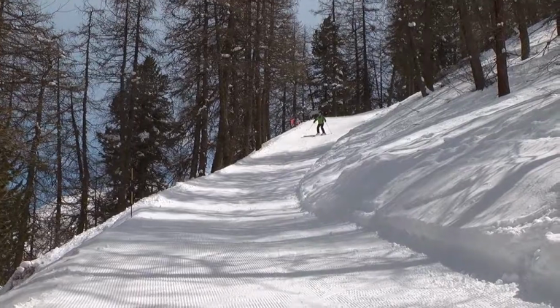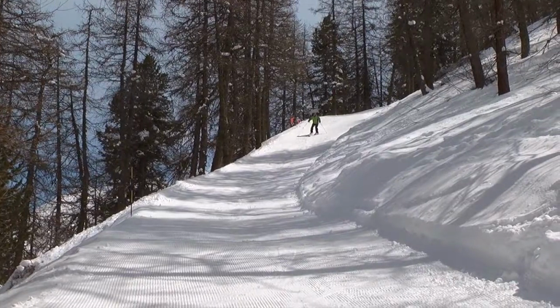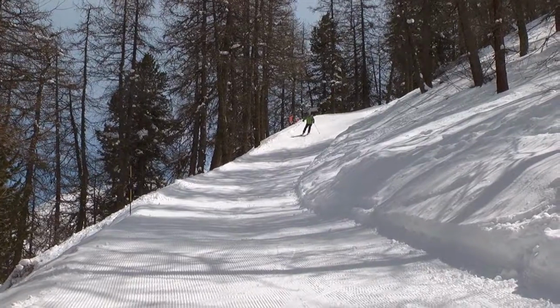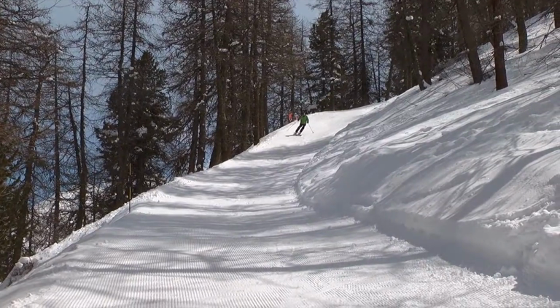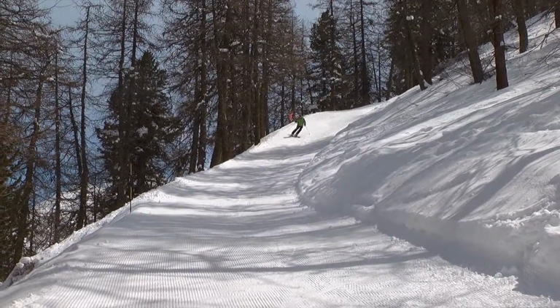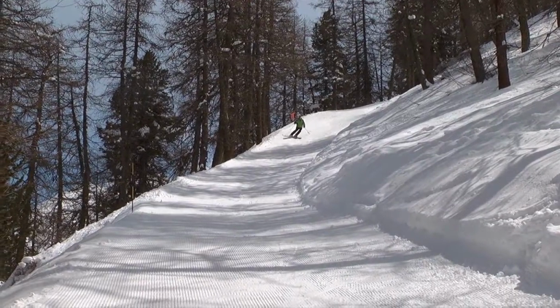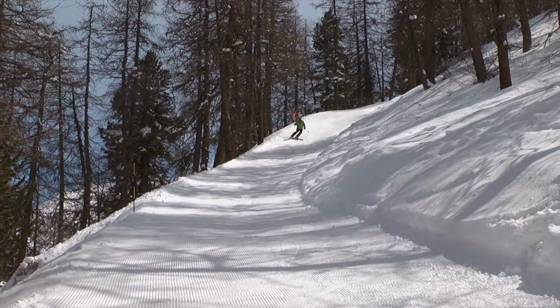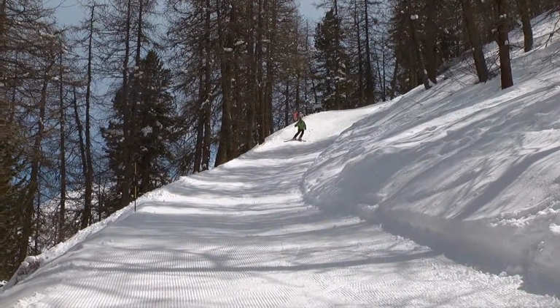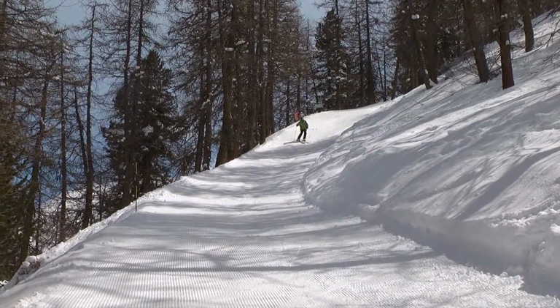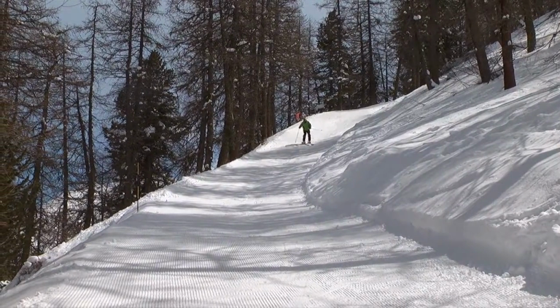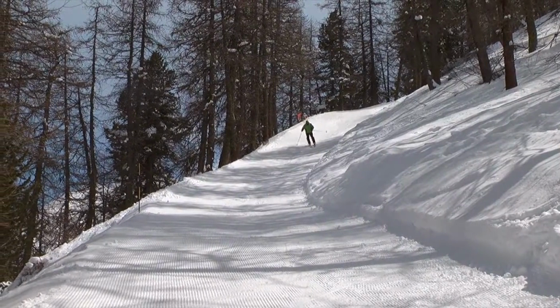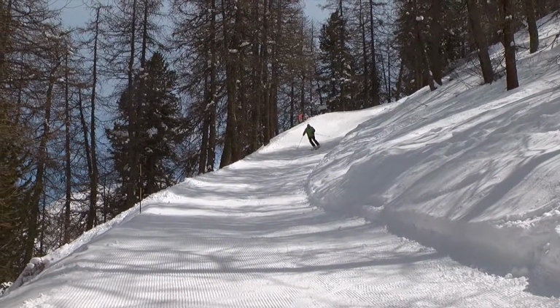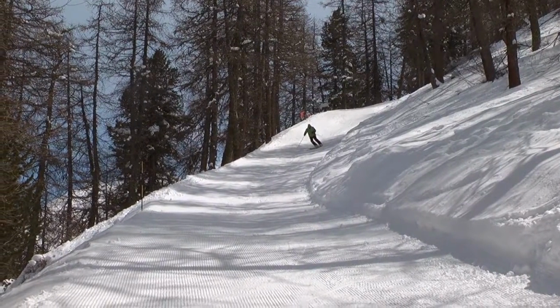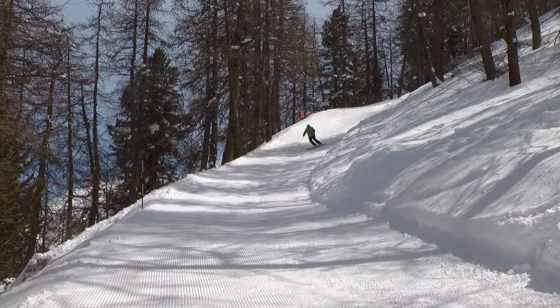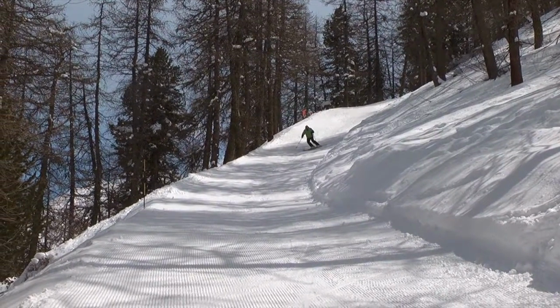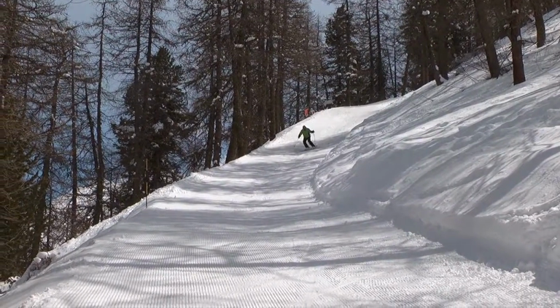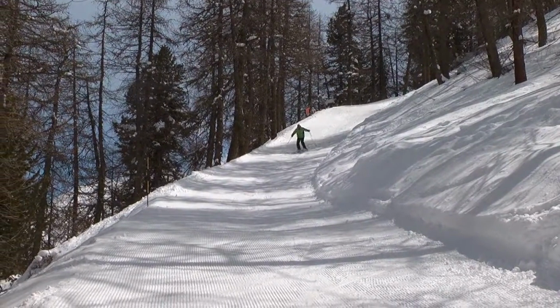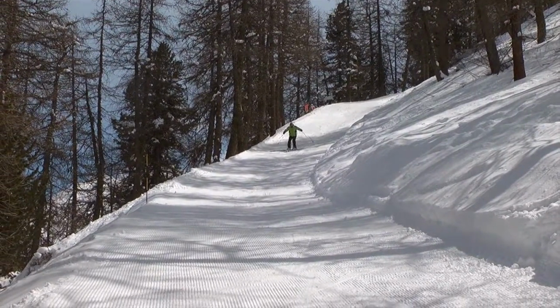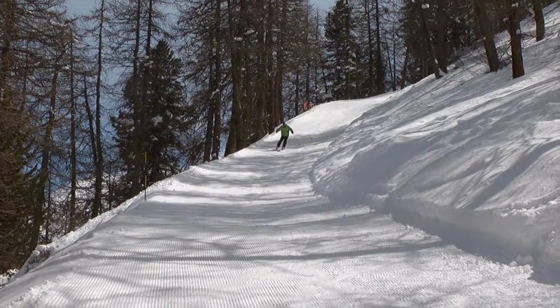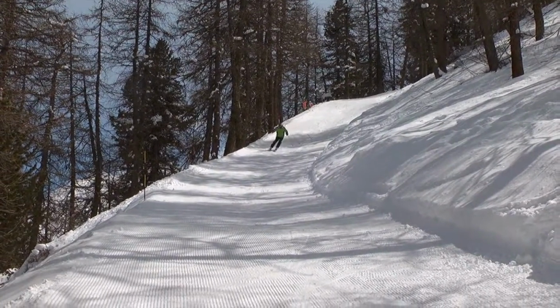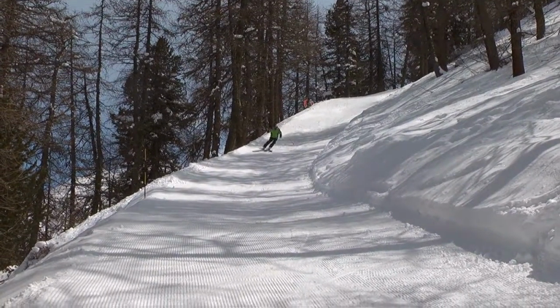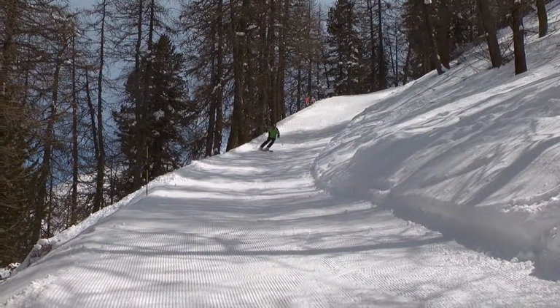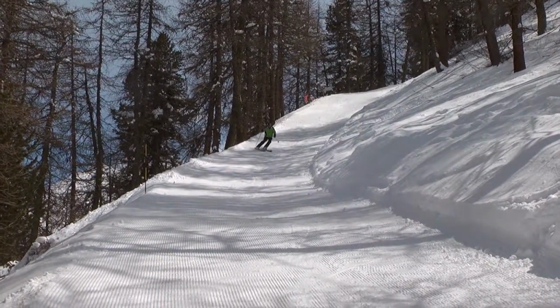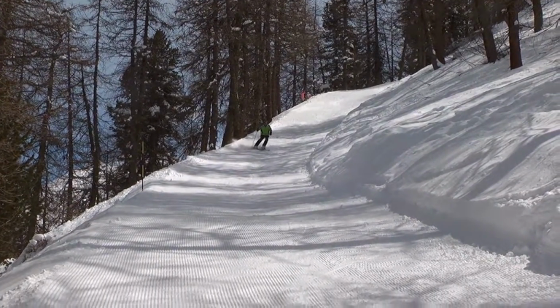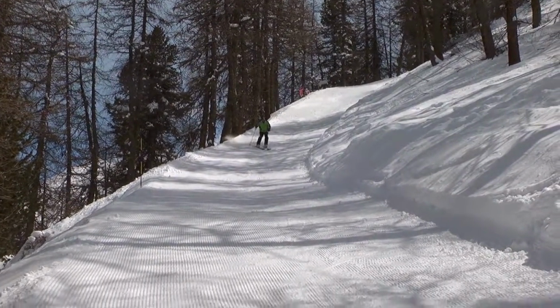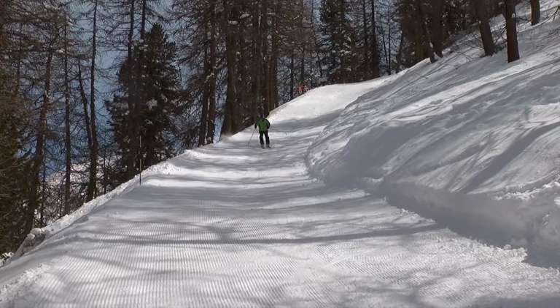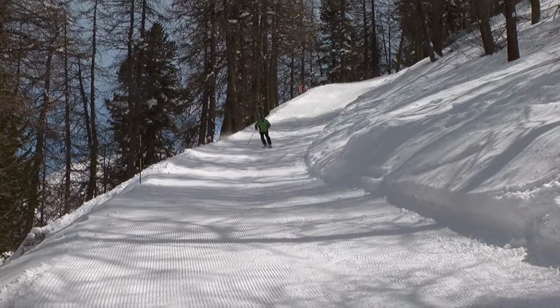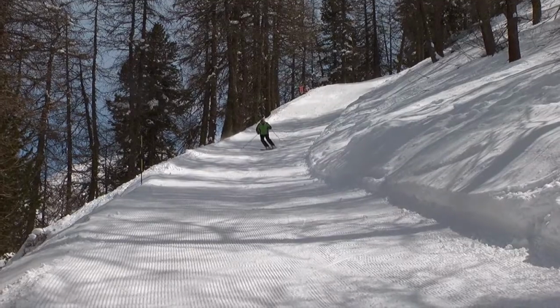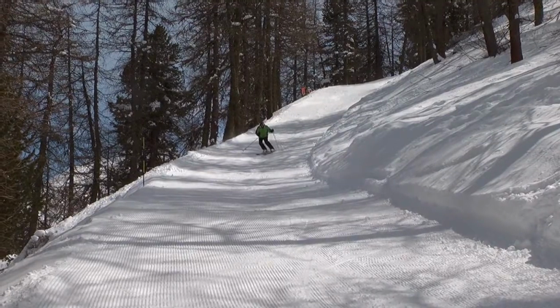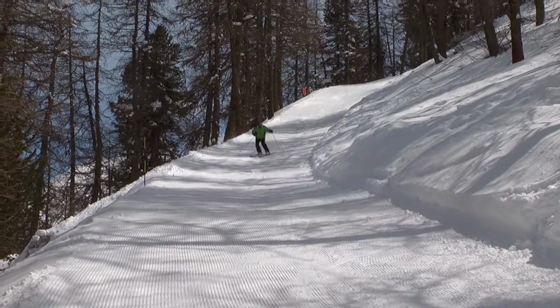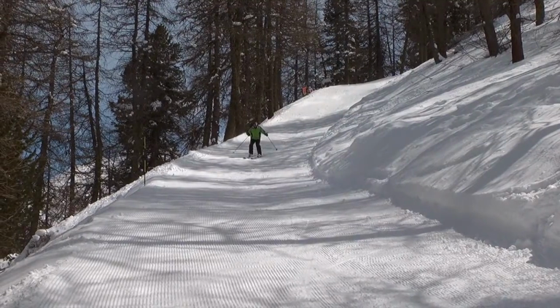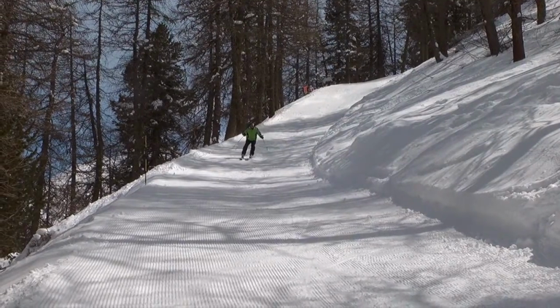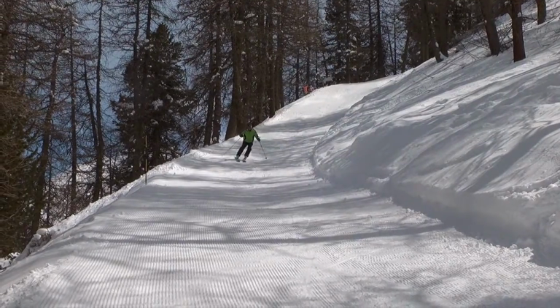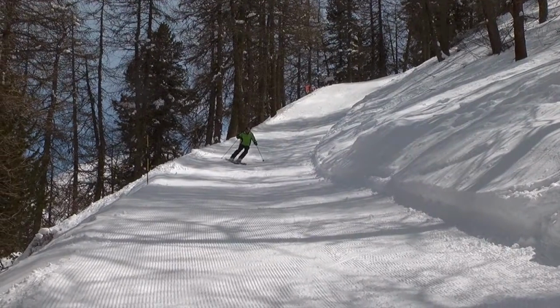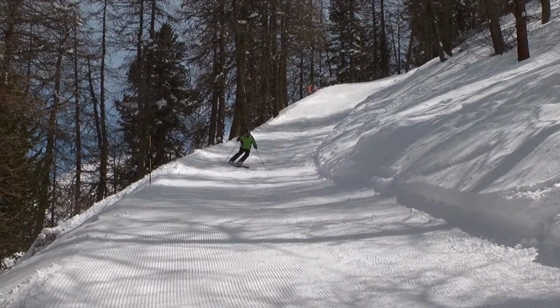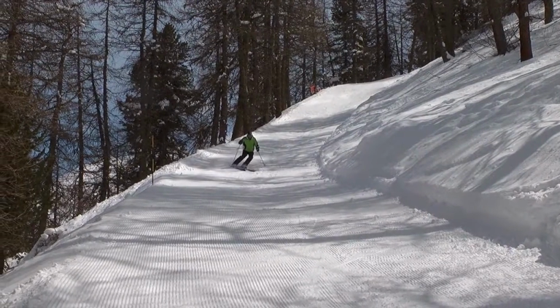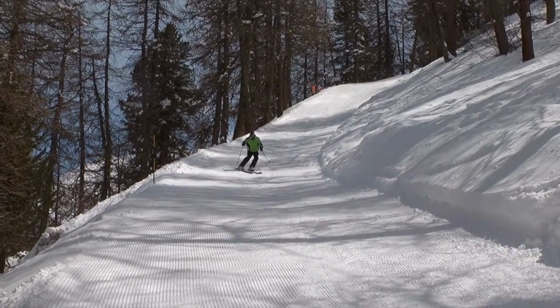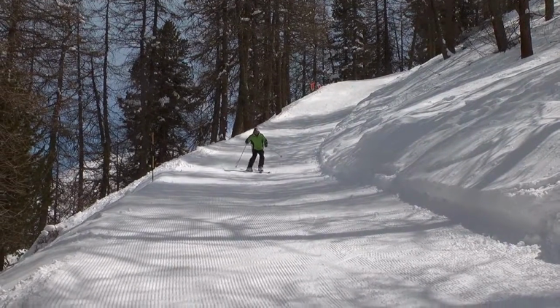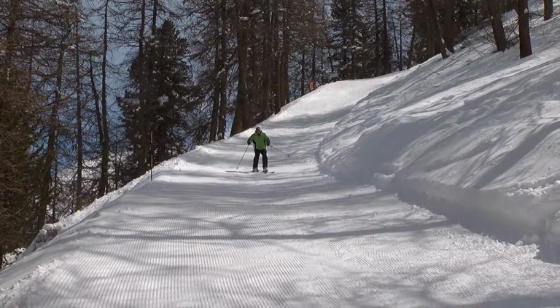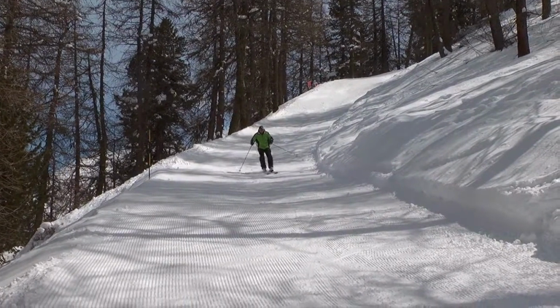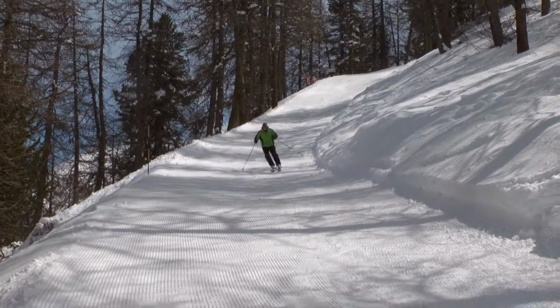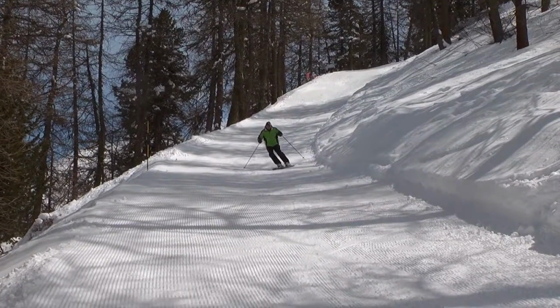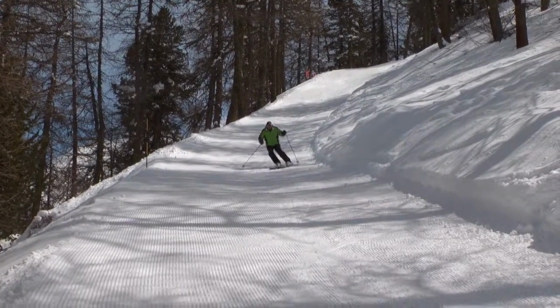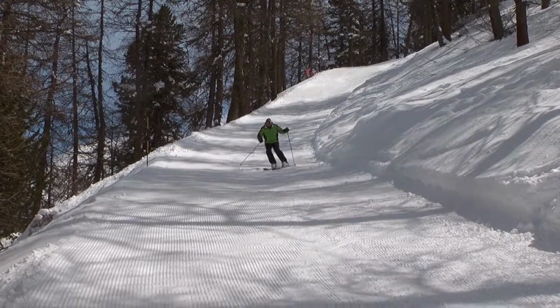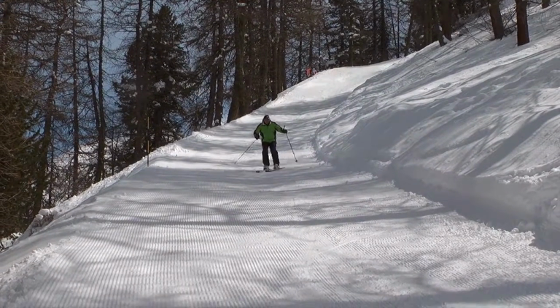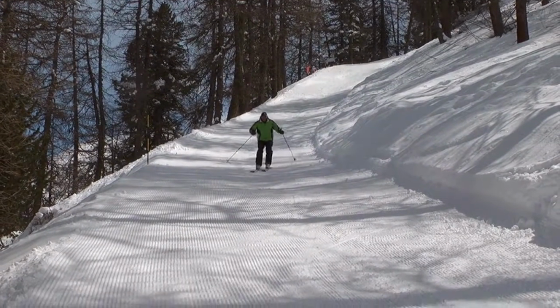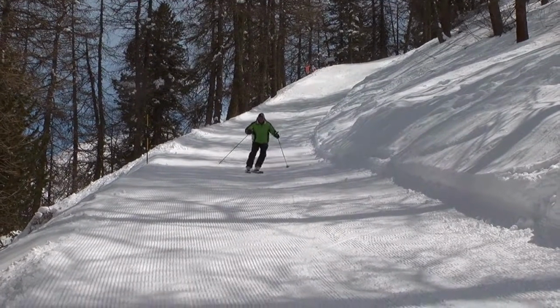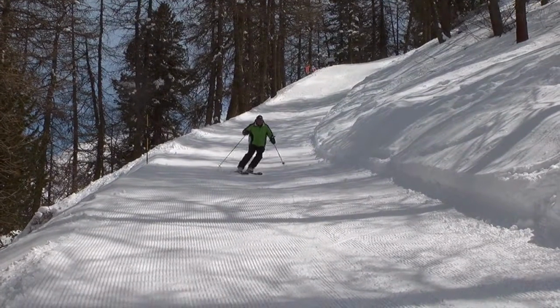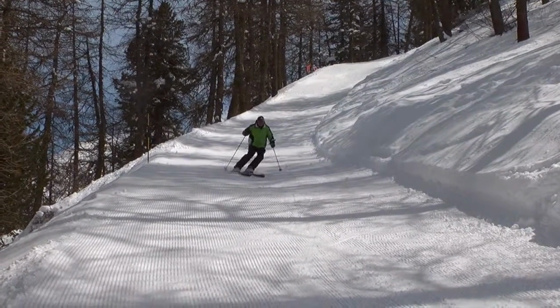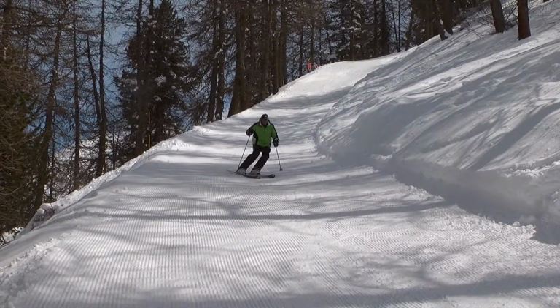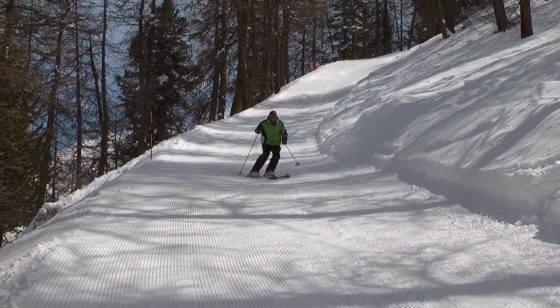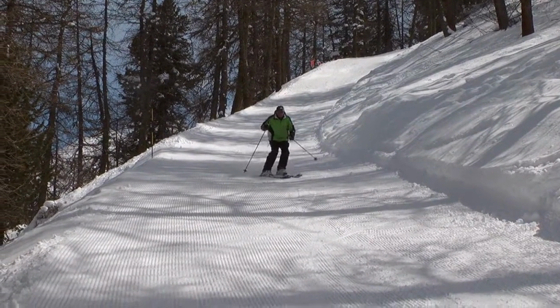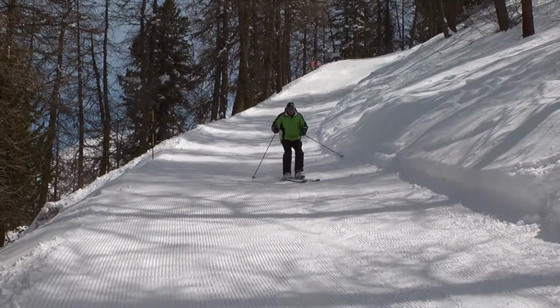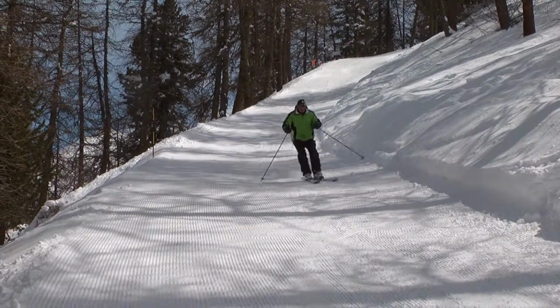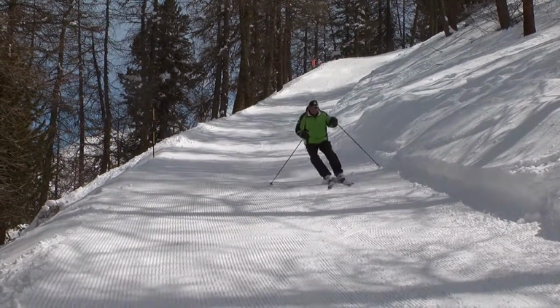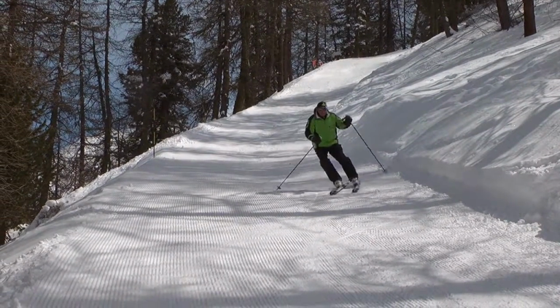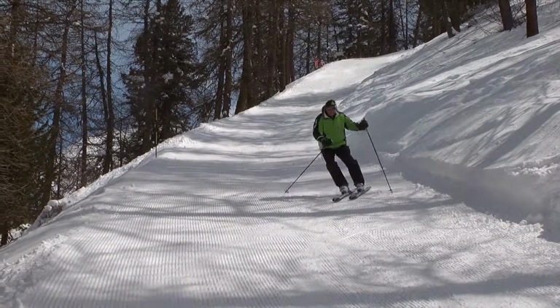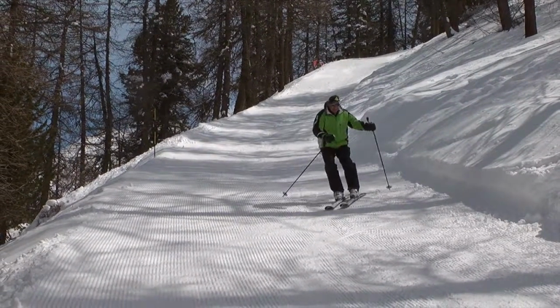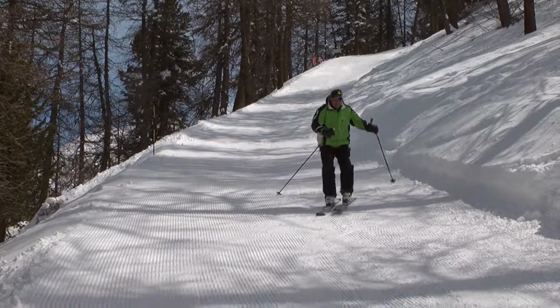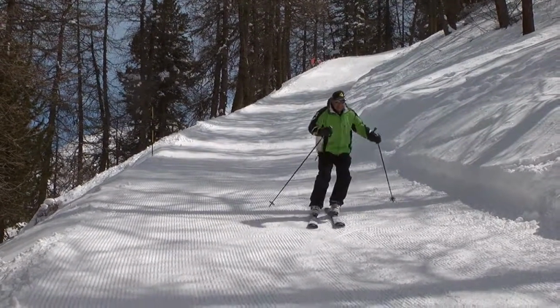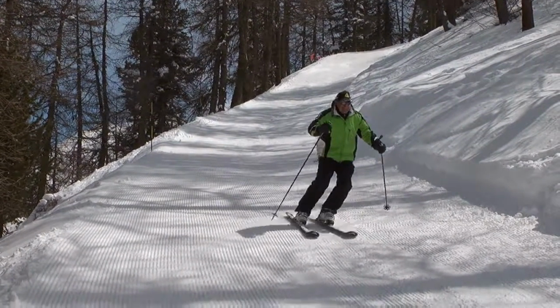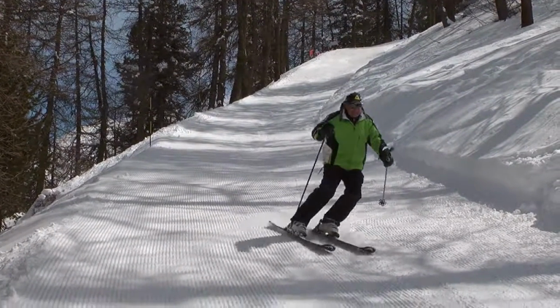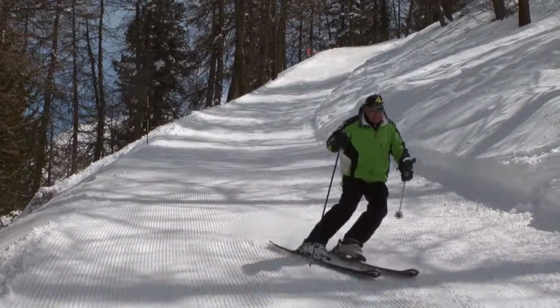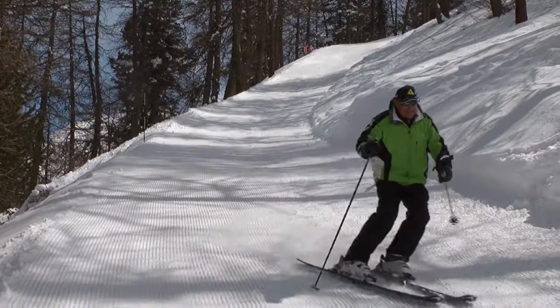To me, skiing short radius turns is a bit like dancing, and I find it helpful to sing or hum a song and ski to the same rhythm.